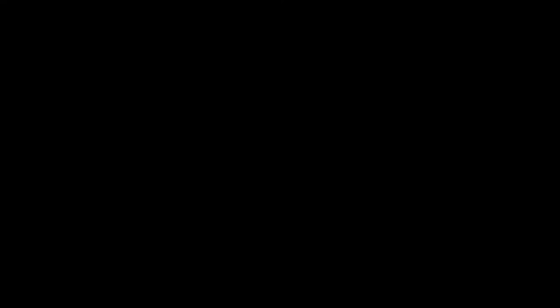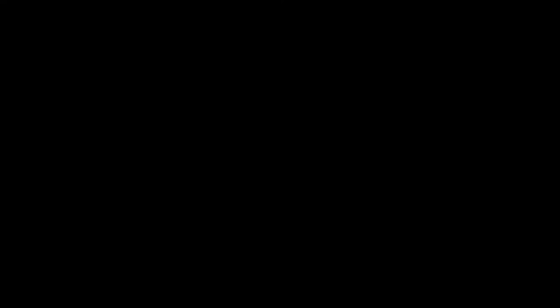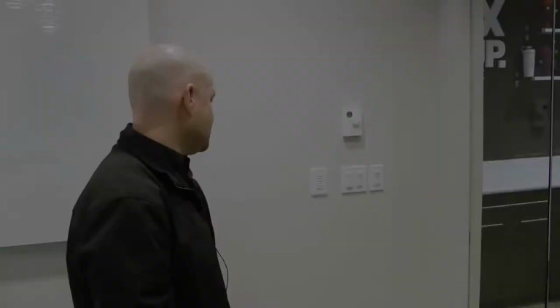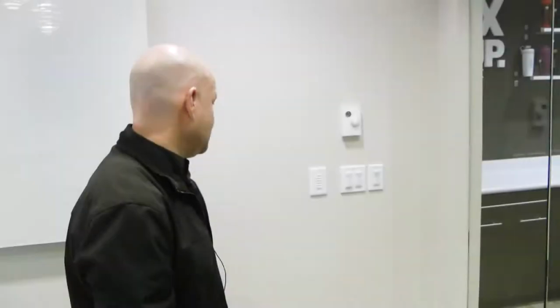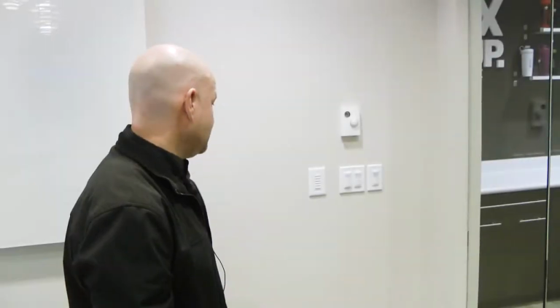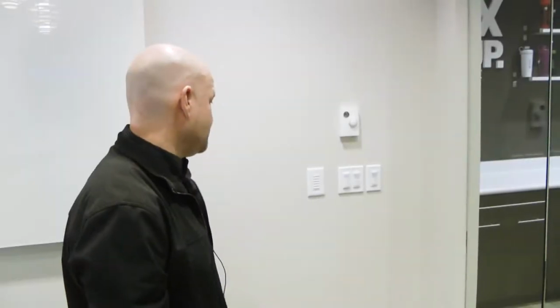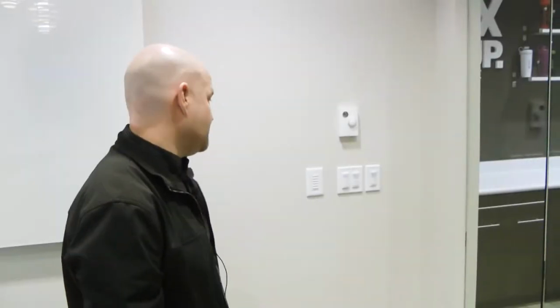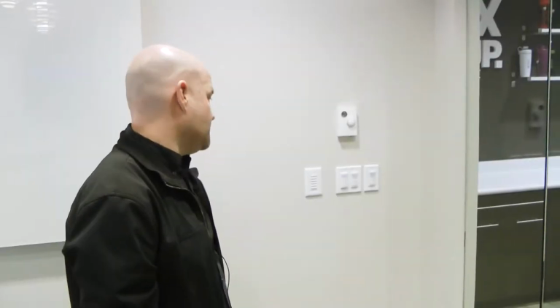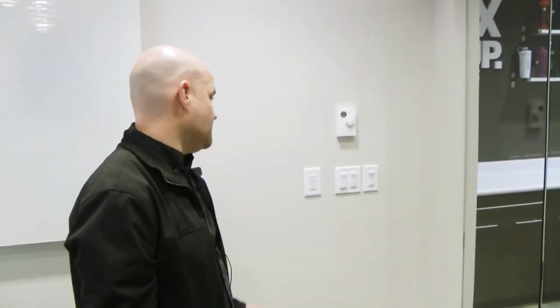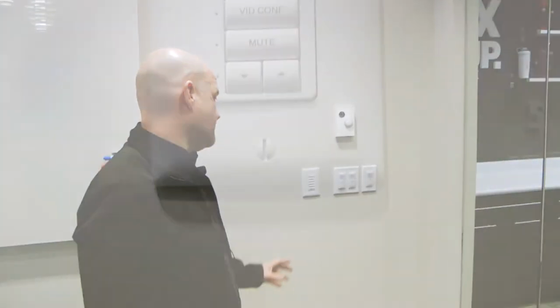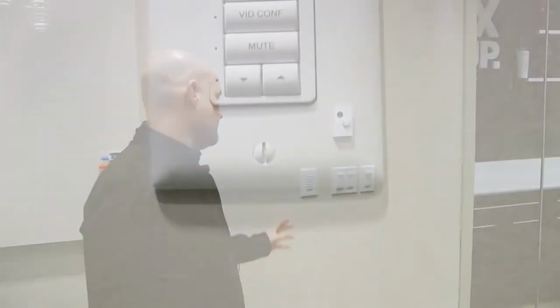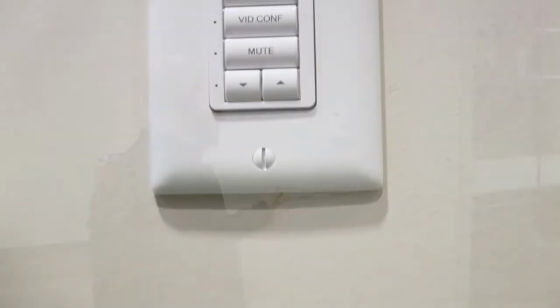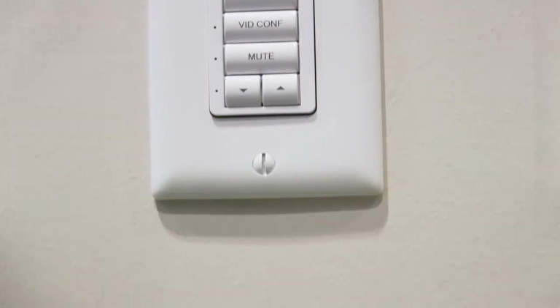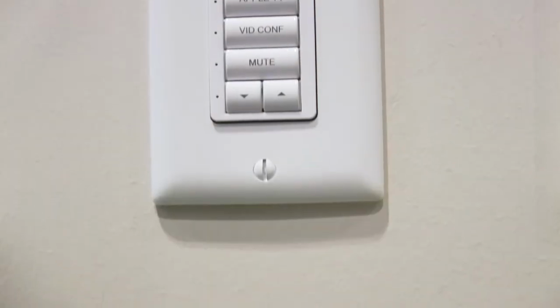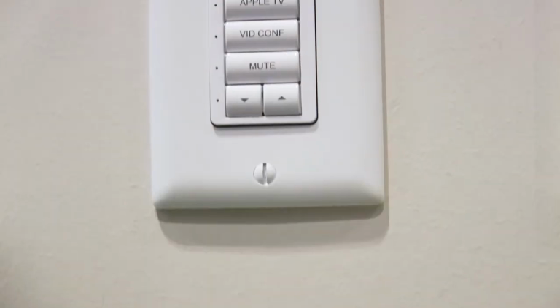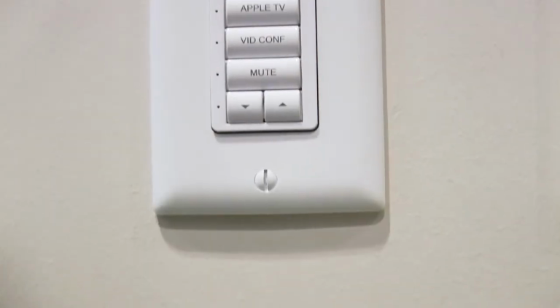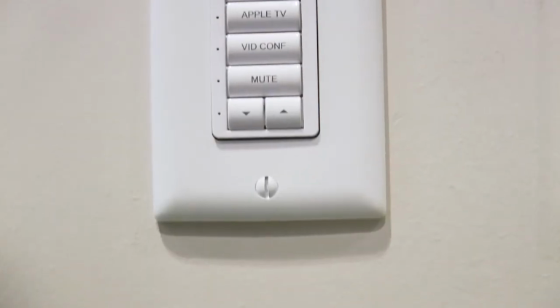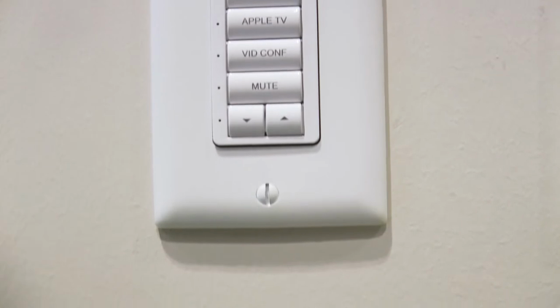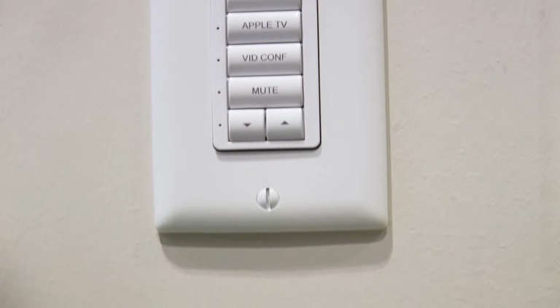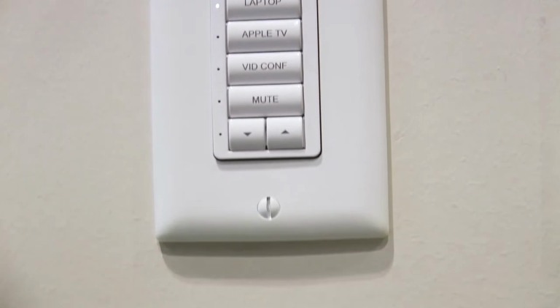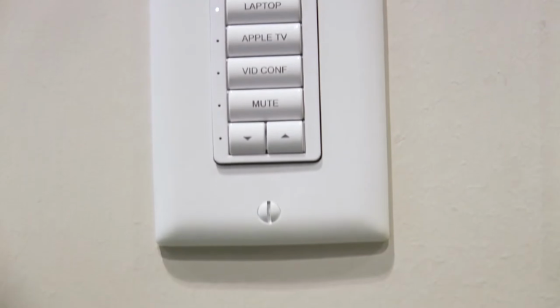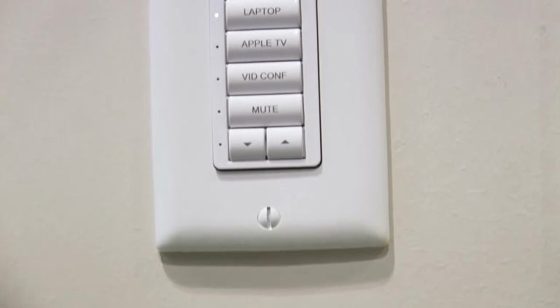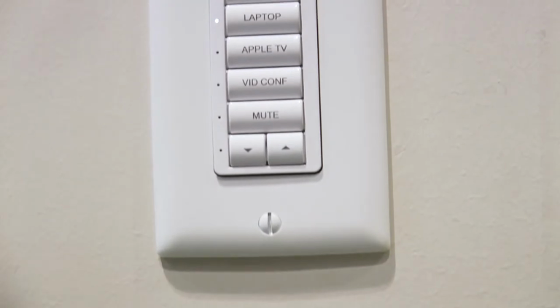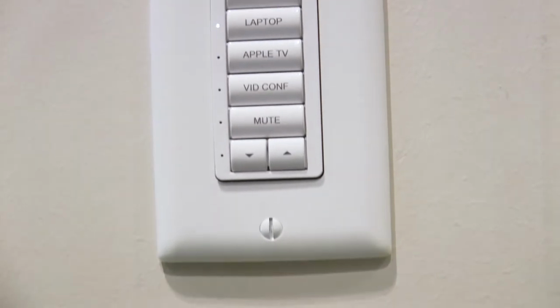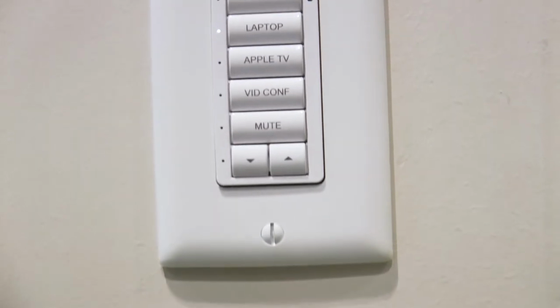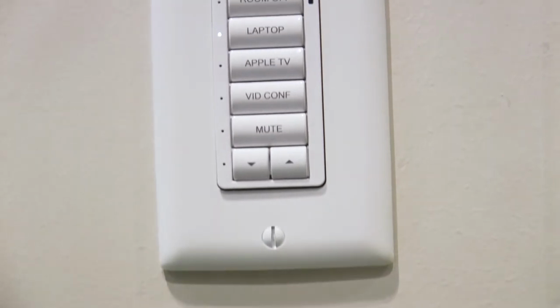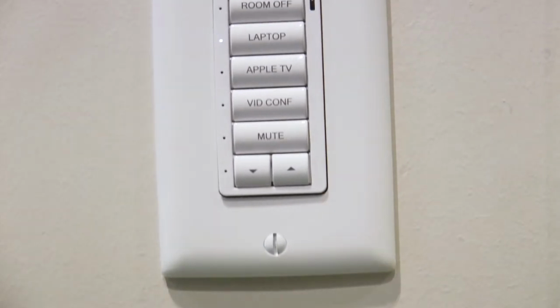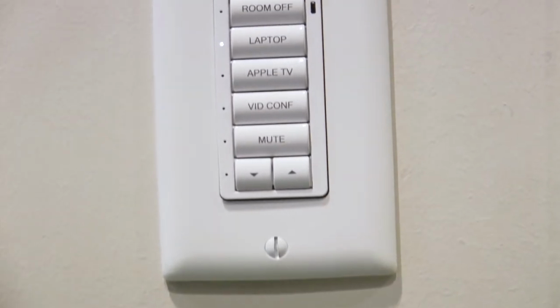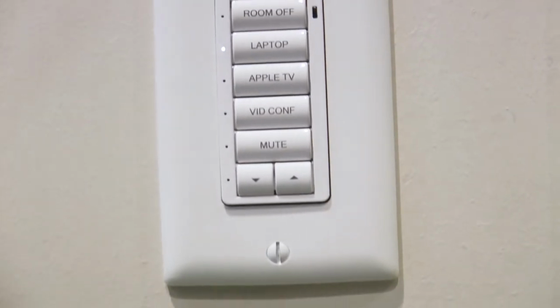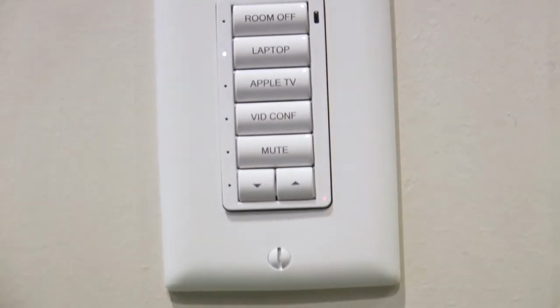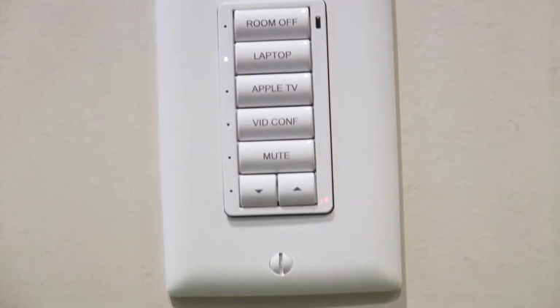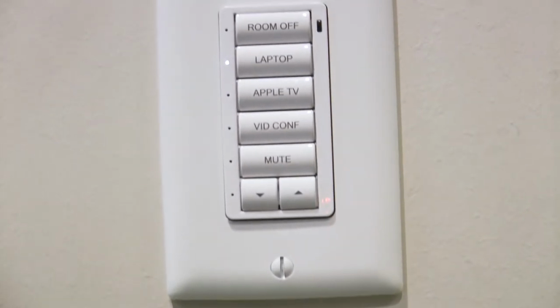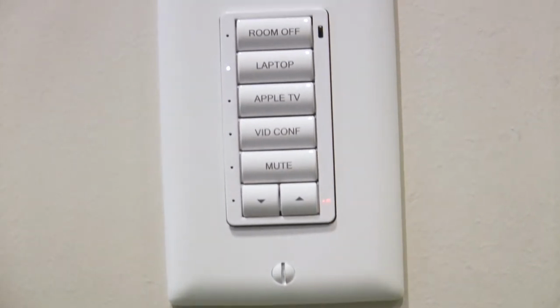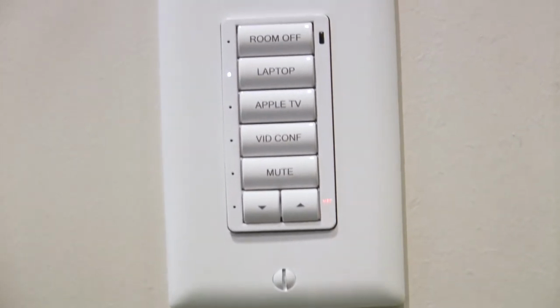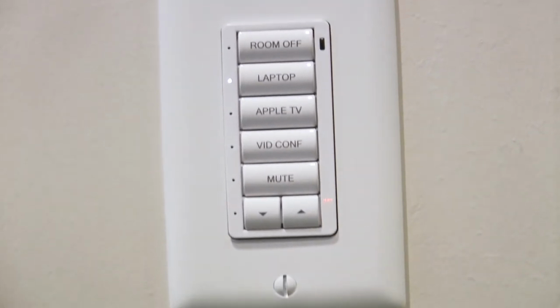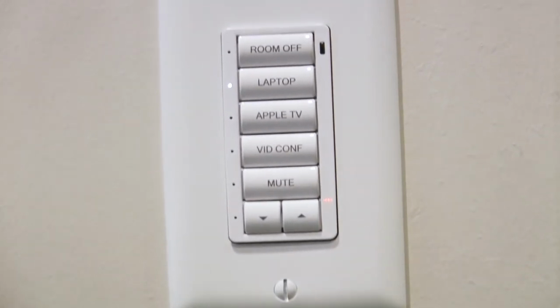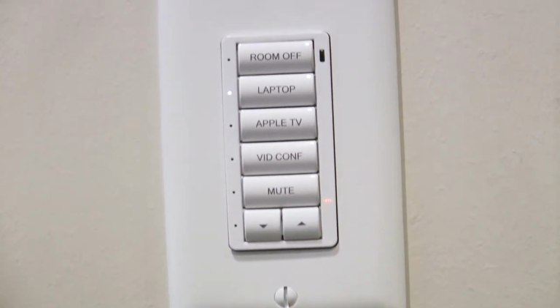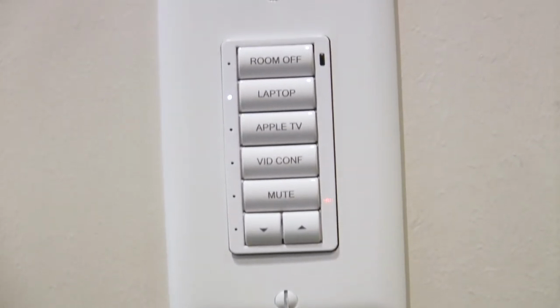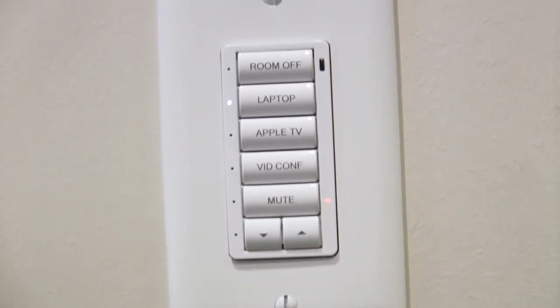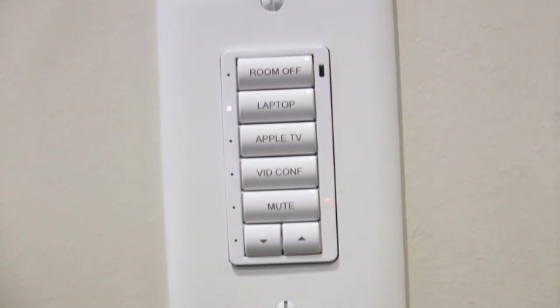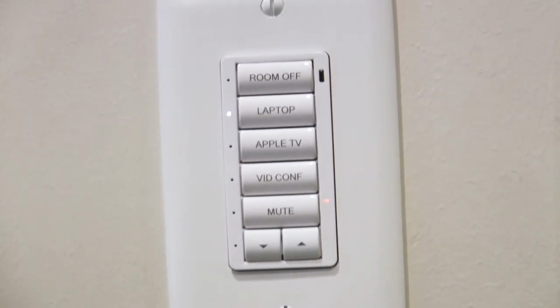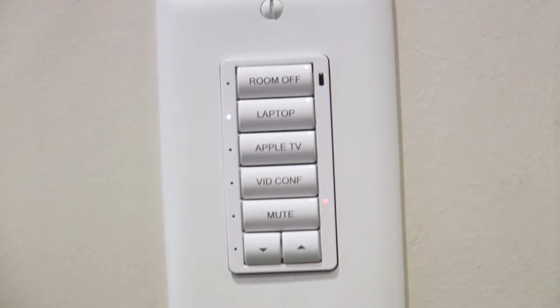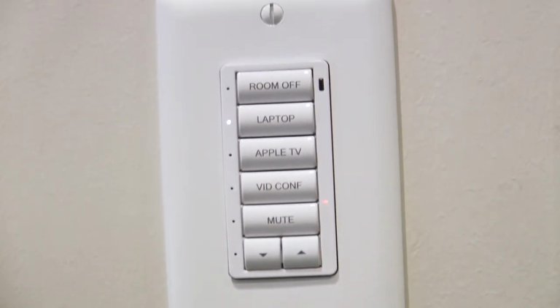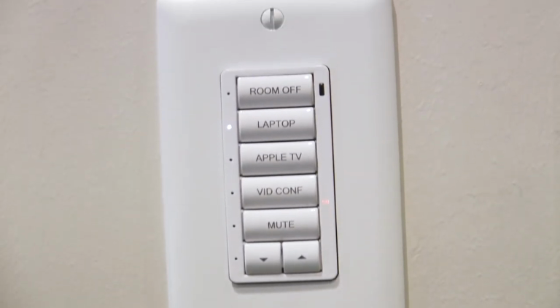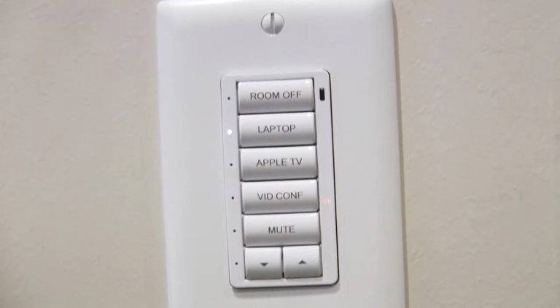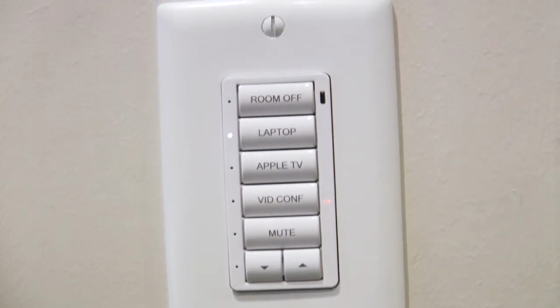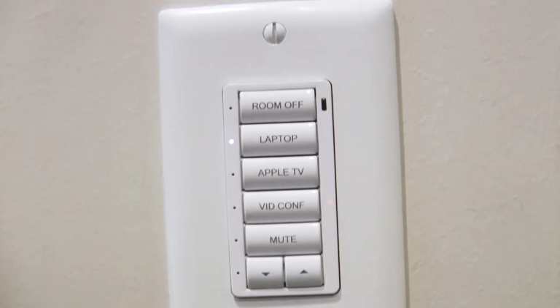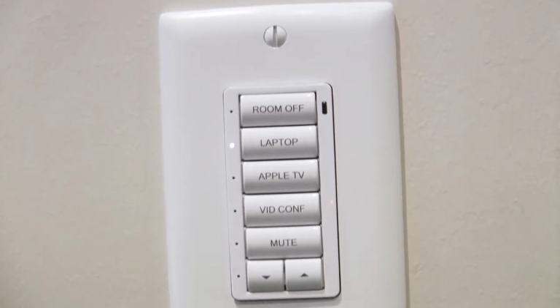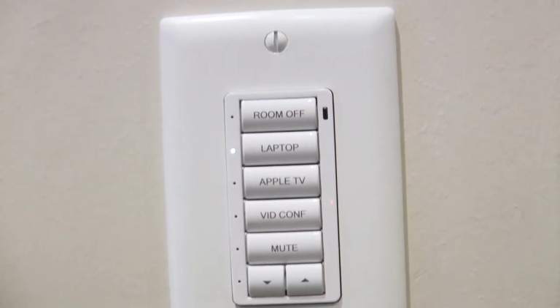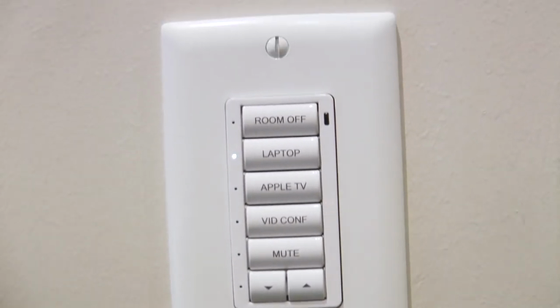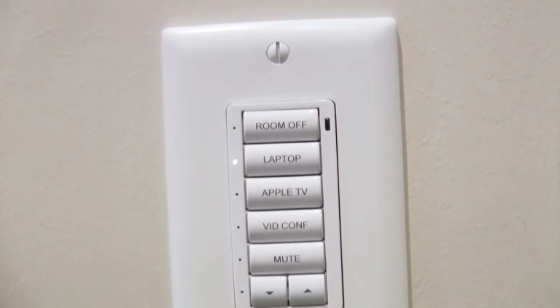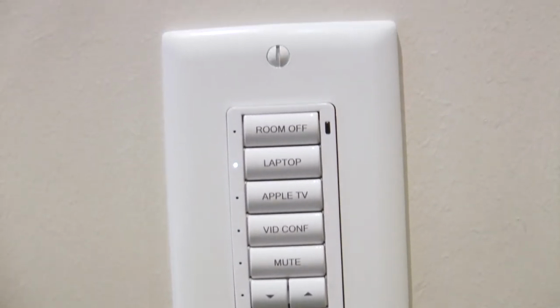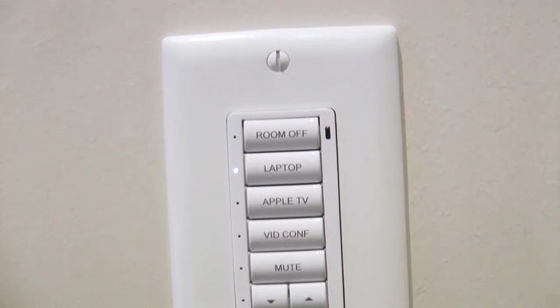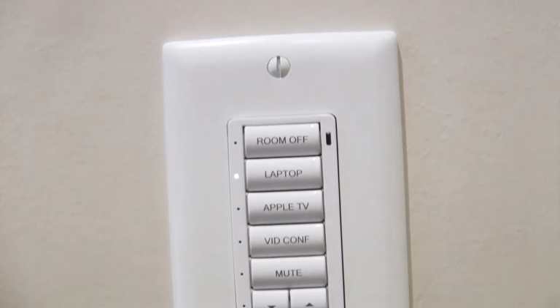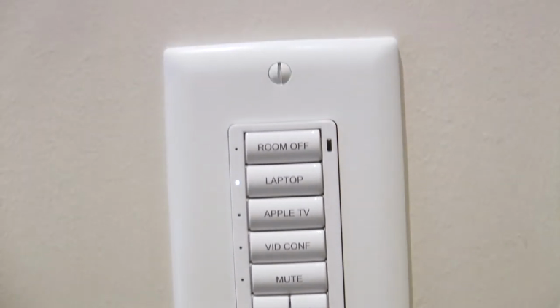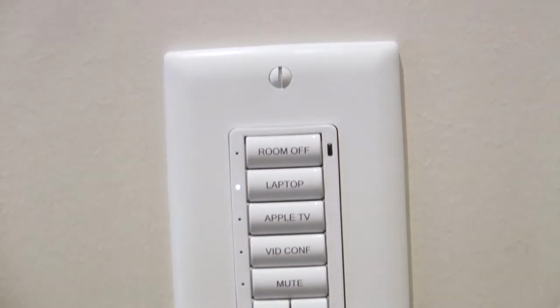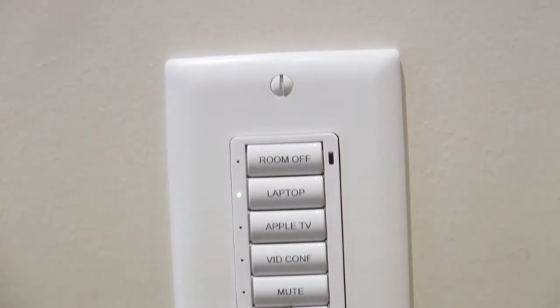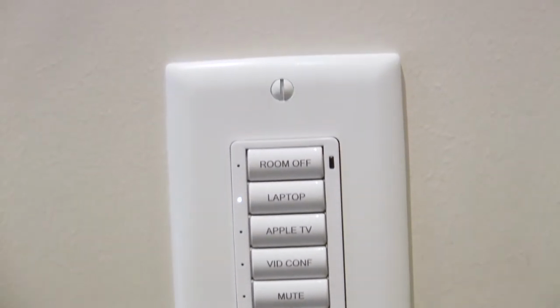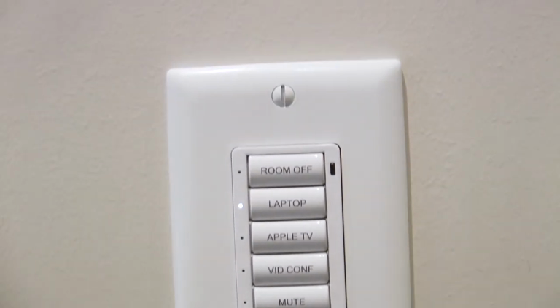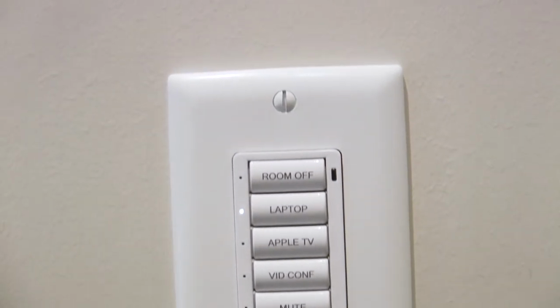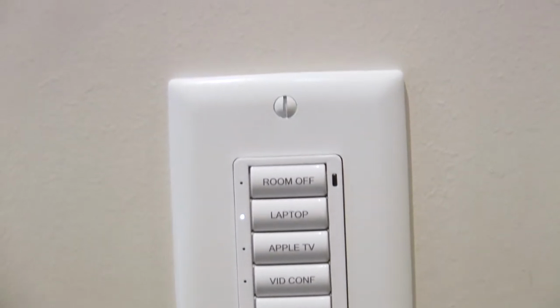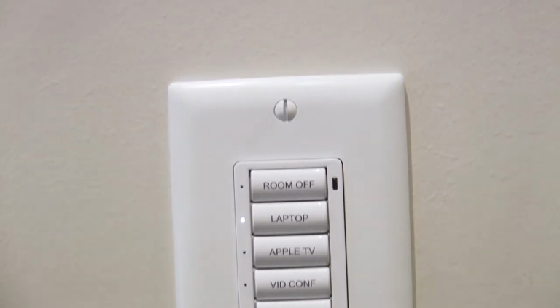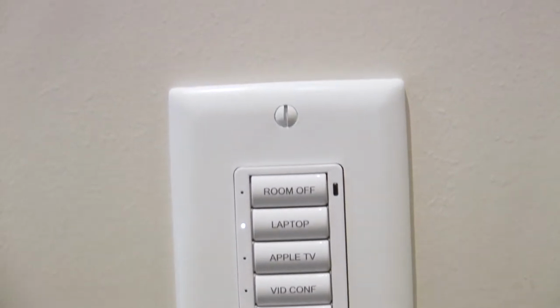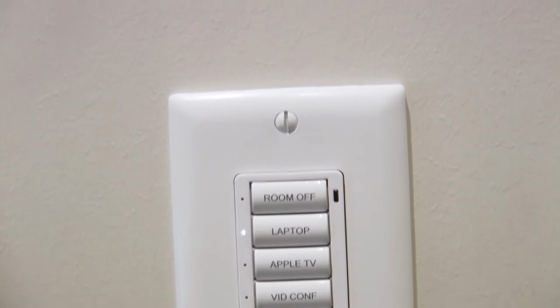As you're exiting the room, as a backup, we also put this keypad in here that changes the volume, changes the source, mutes, and turns the room on and off.